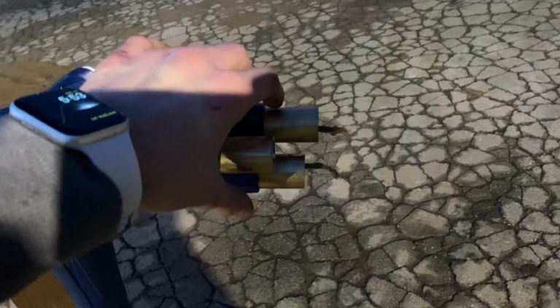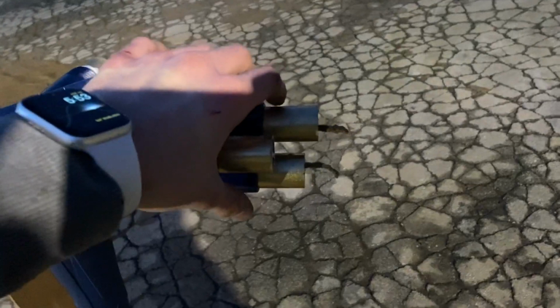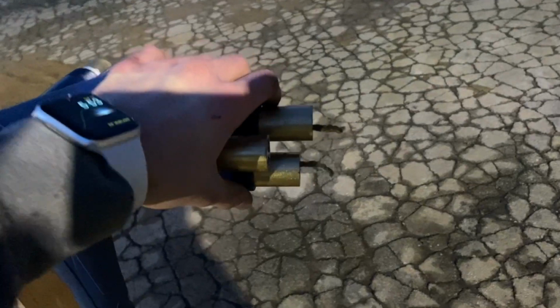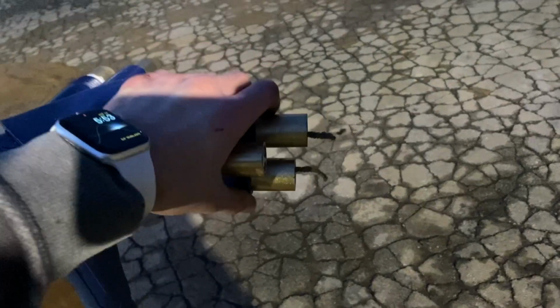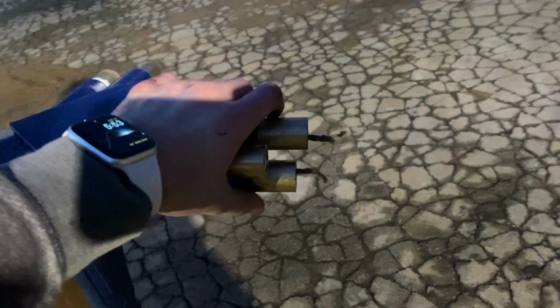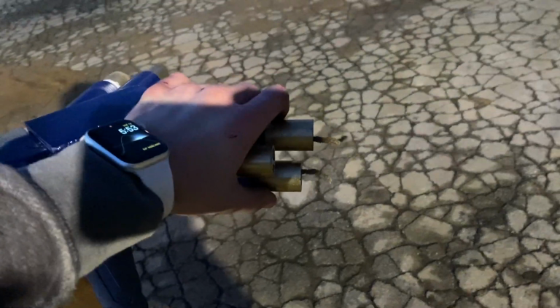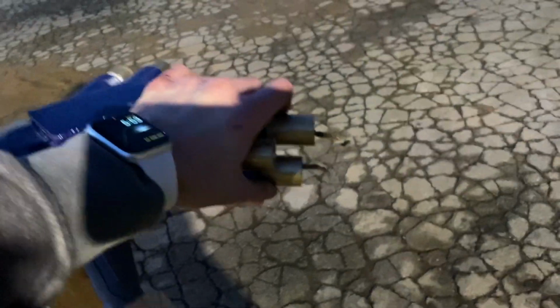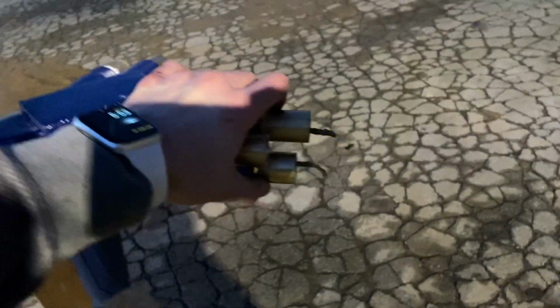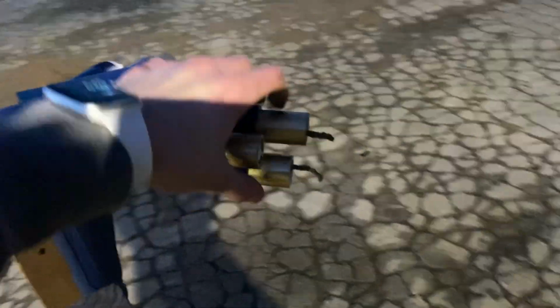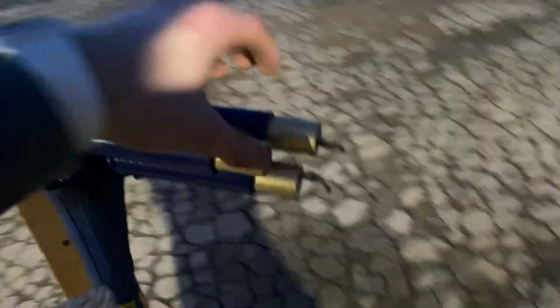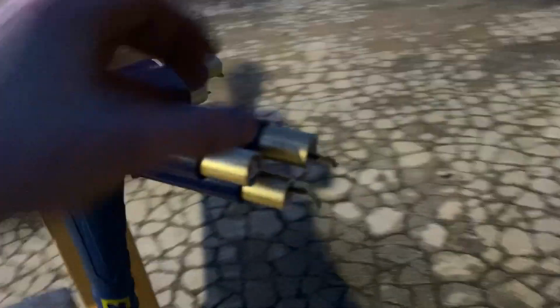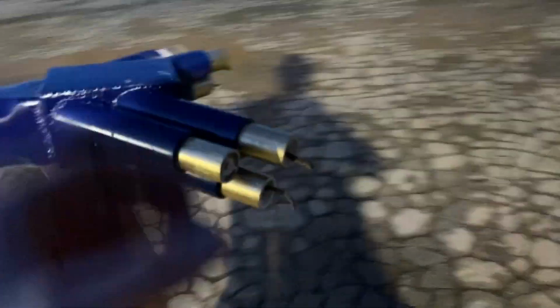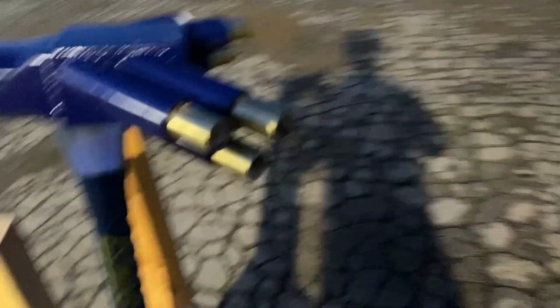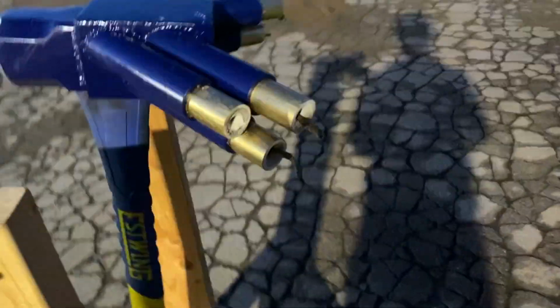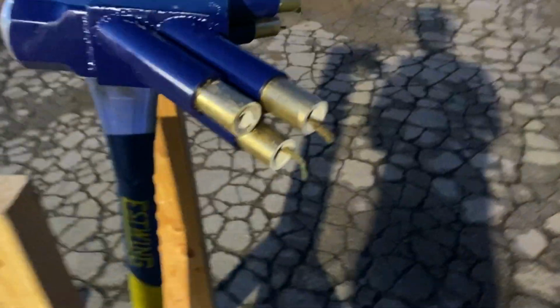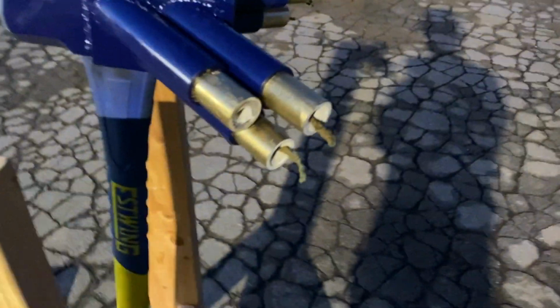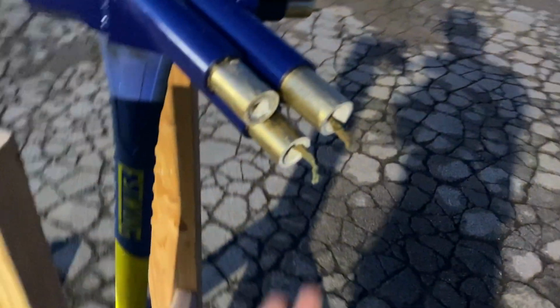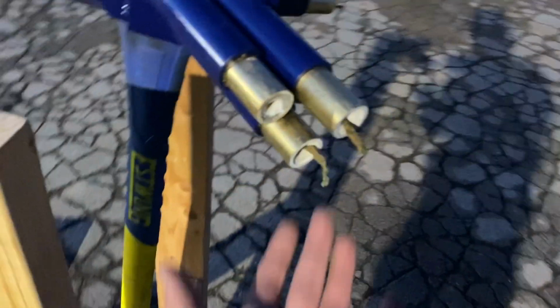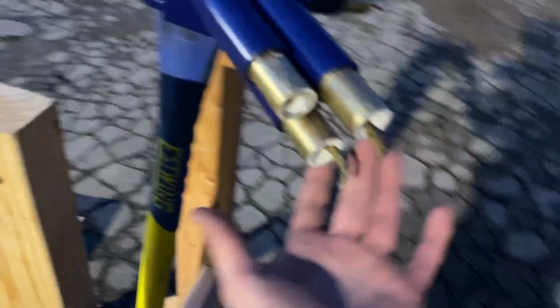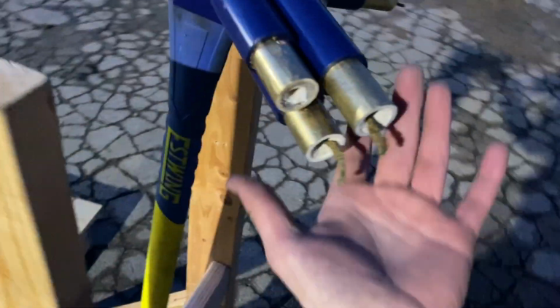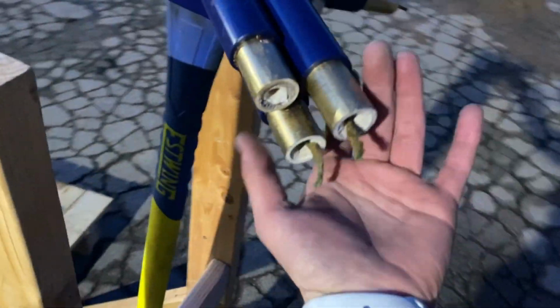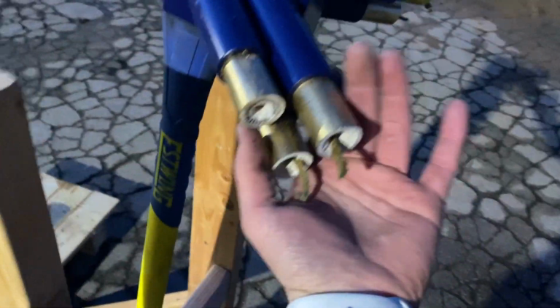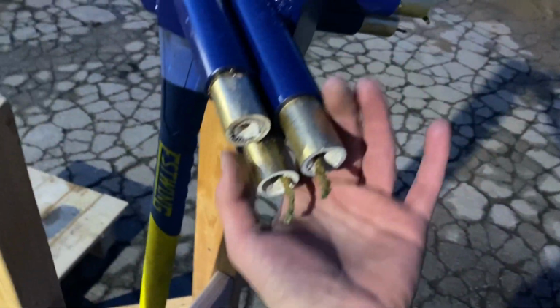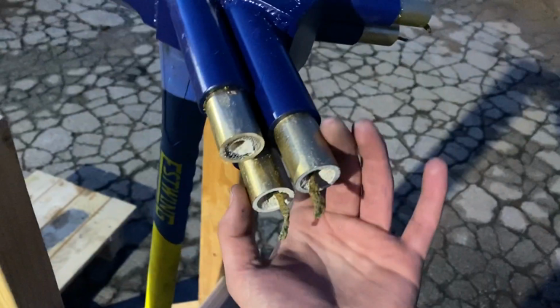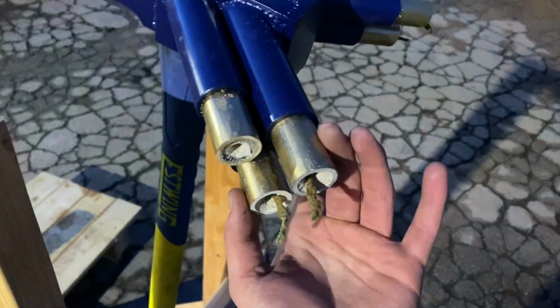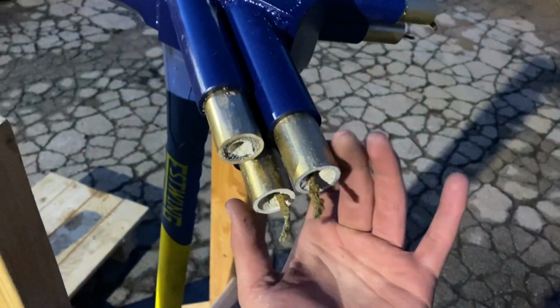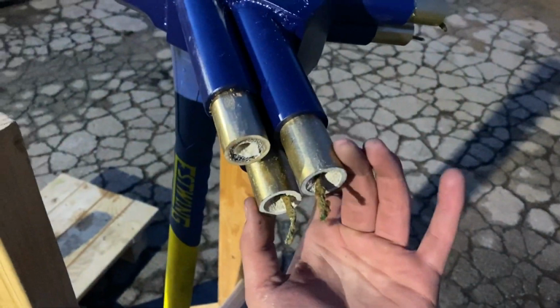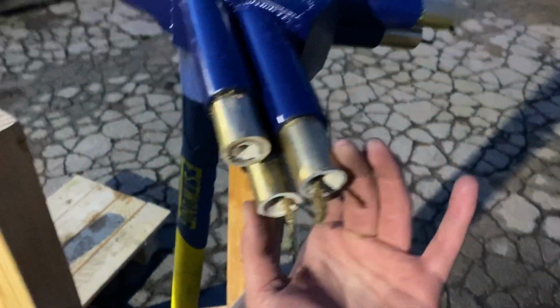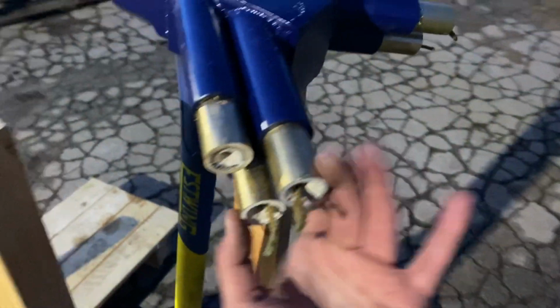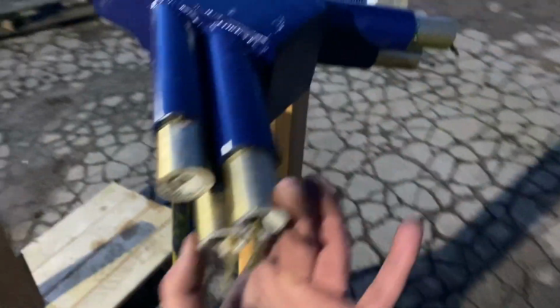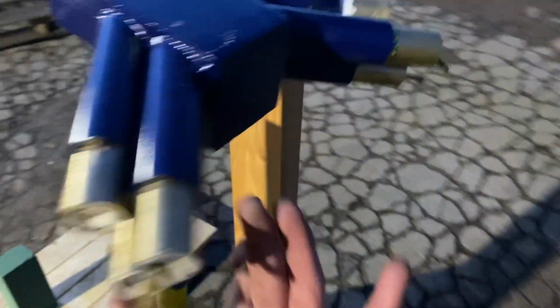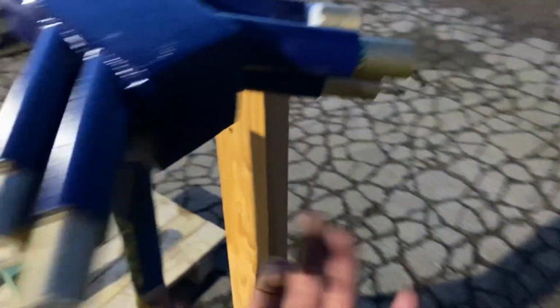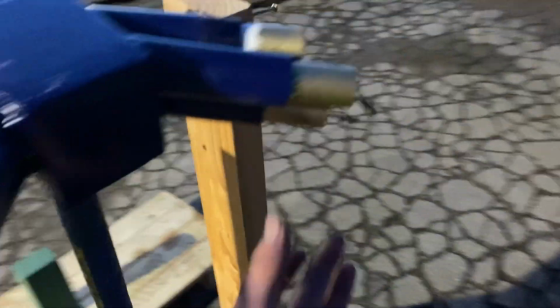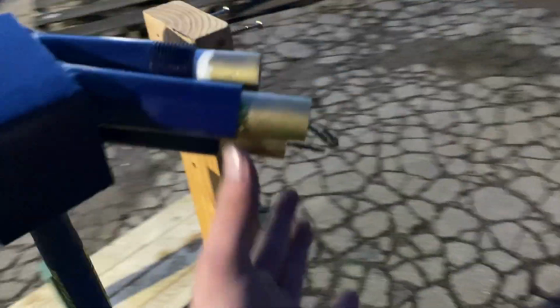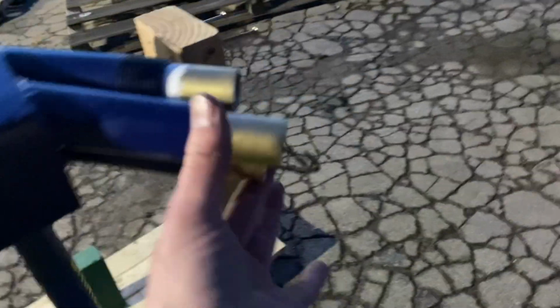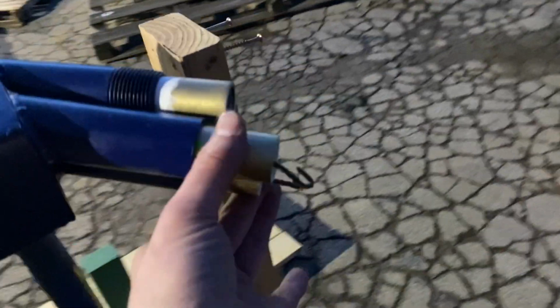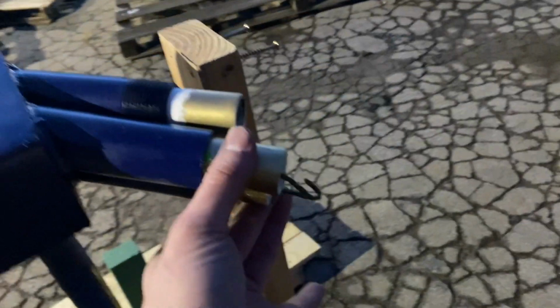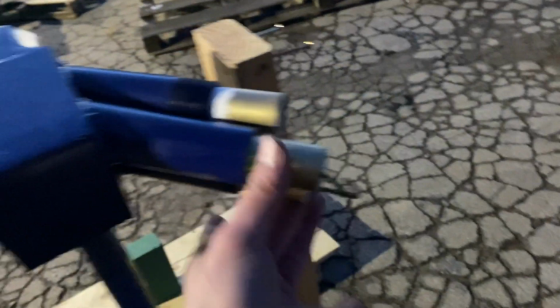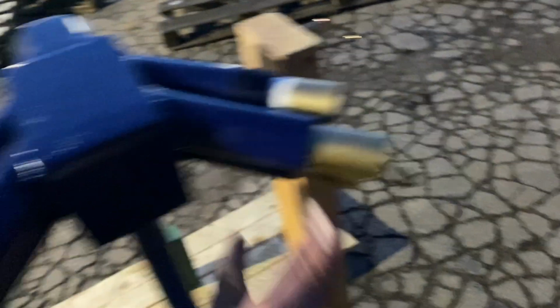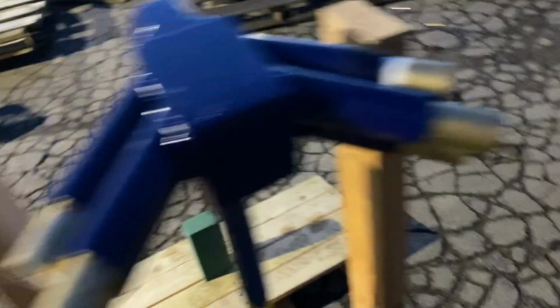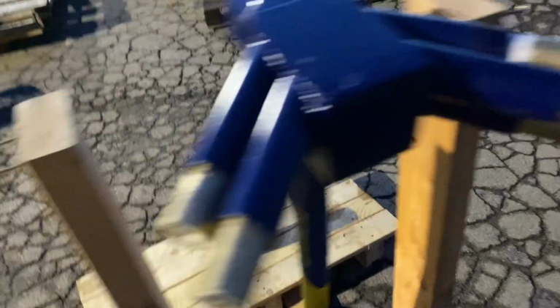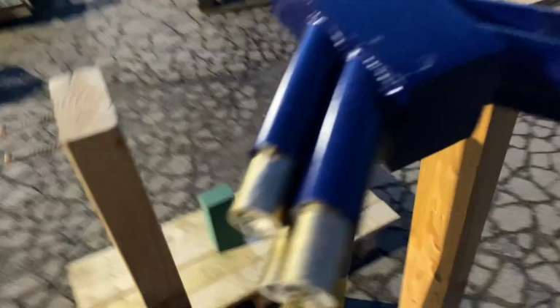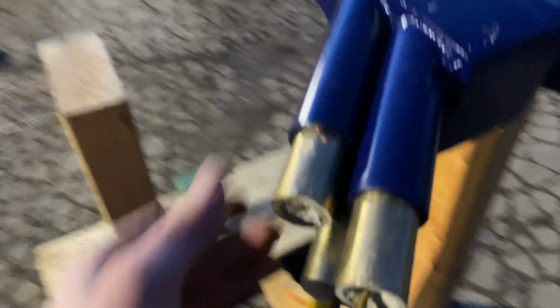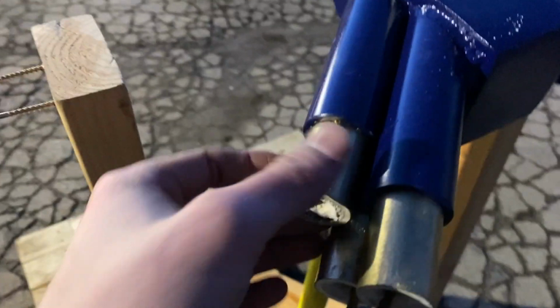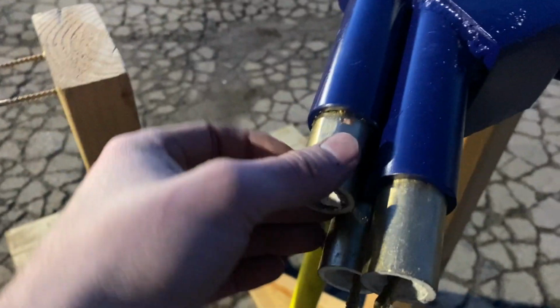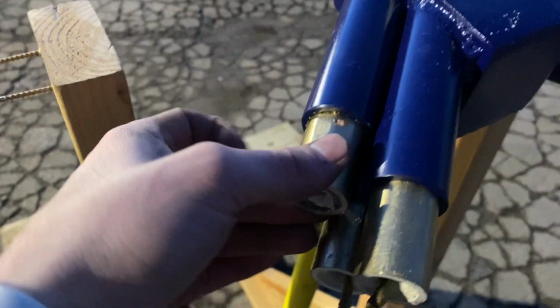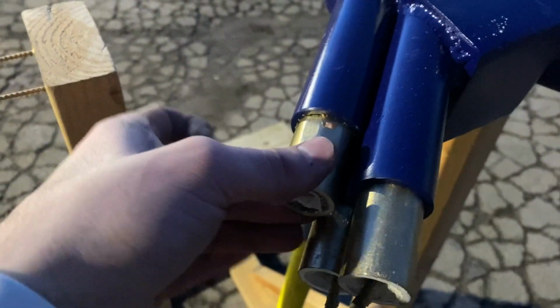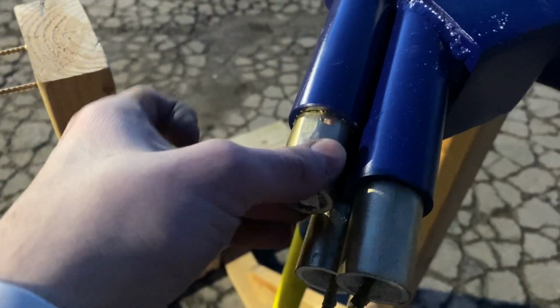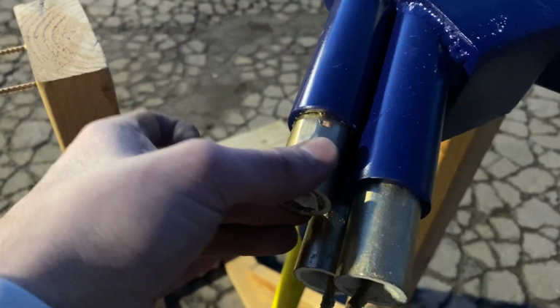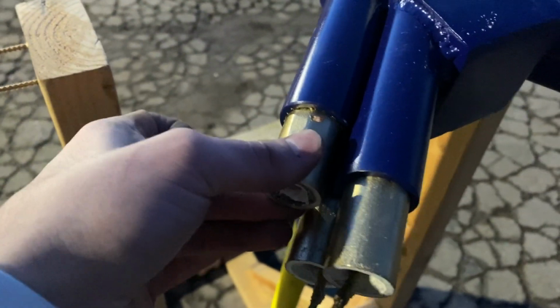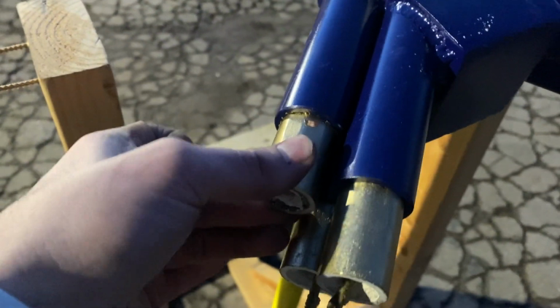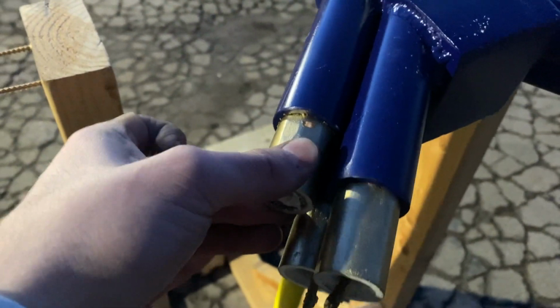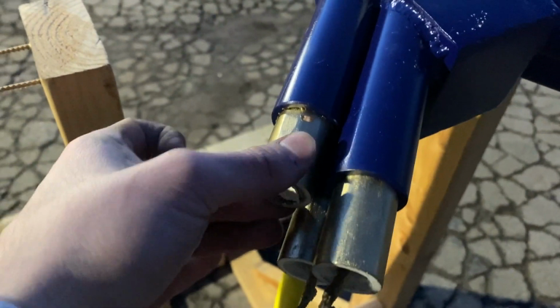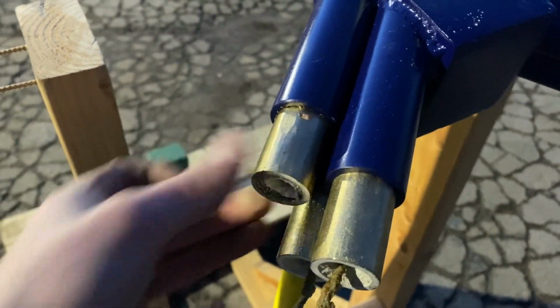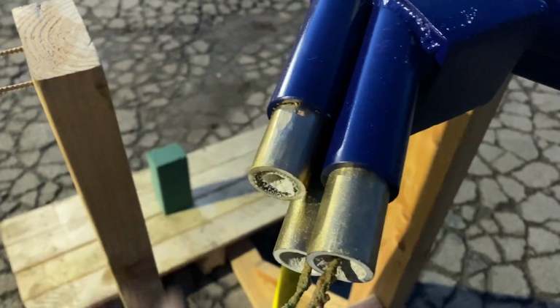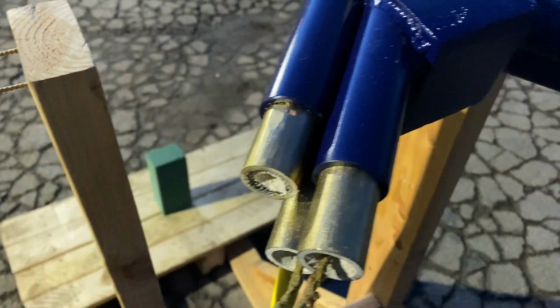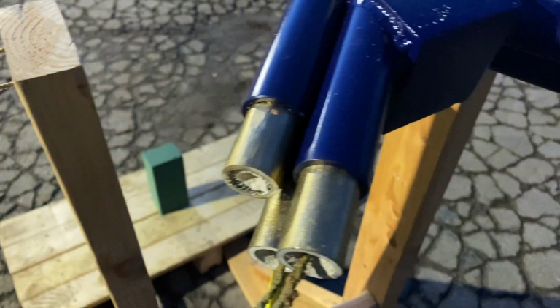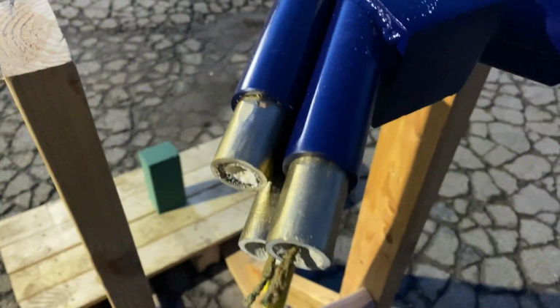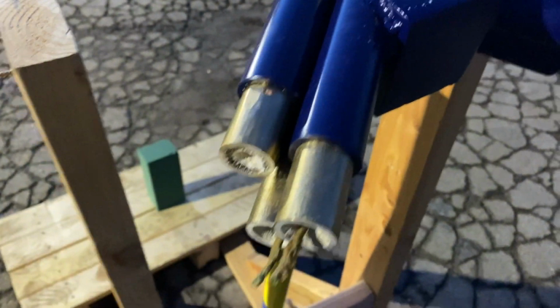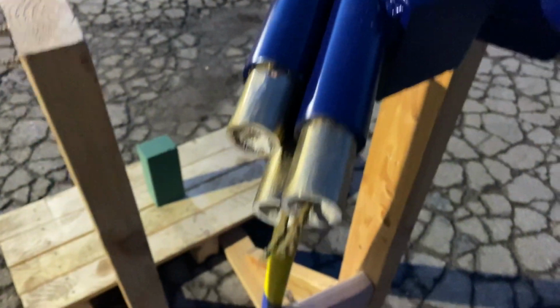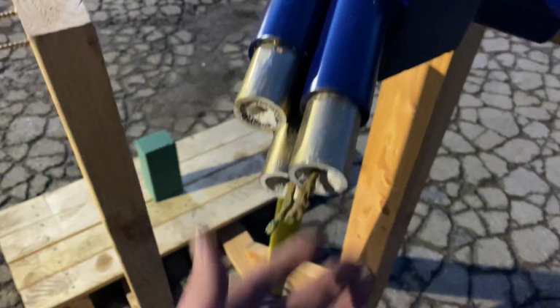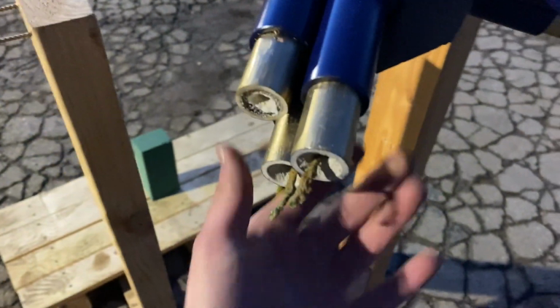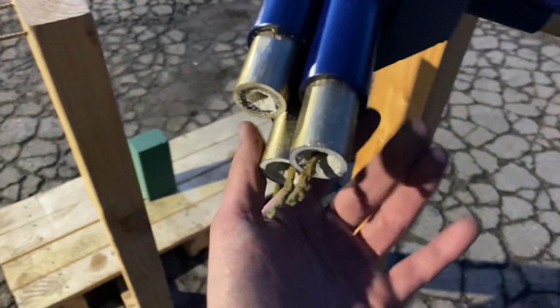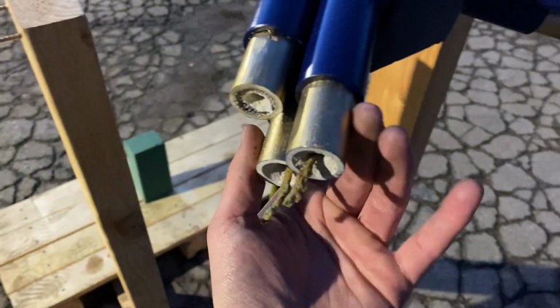Well, I didn't lose any fingers or permanently disfigure myself, so that's a win. But that definitely wasn't enough thrust, so let's try four rockets this time.